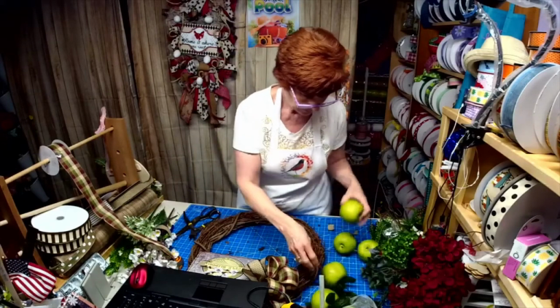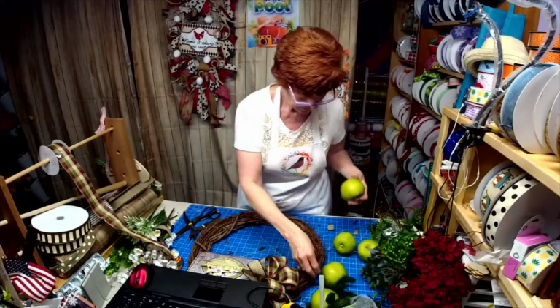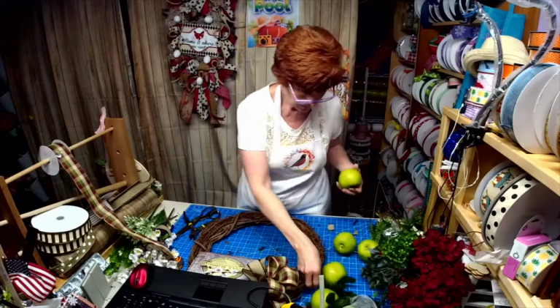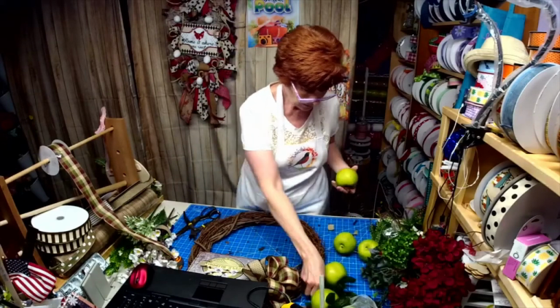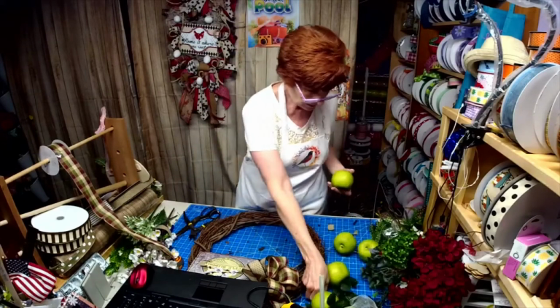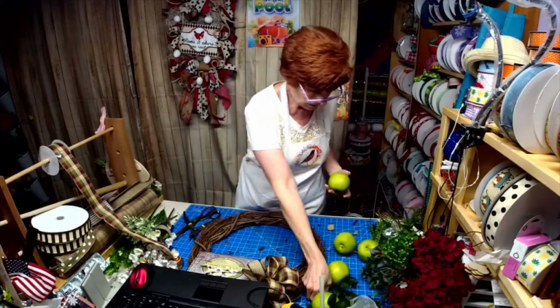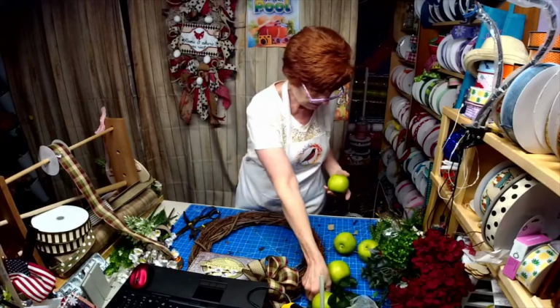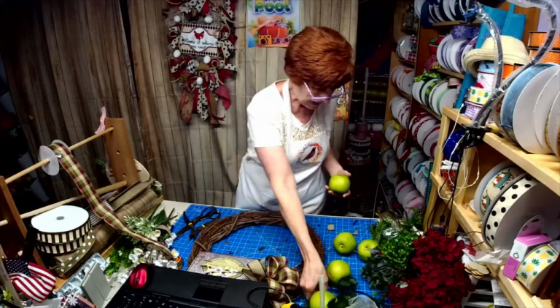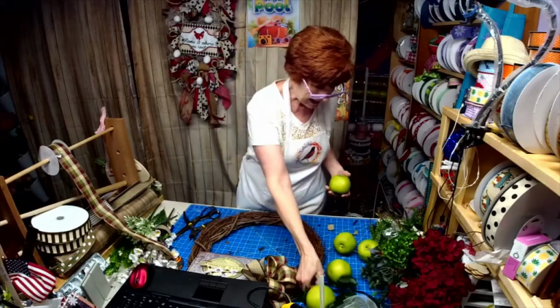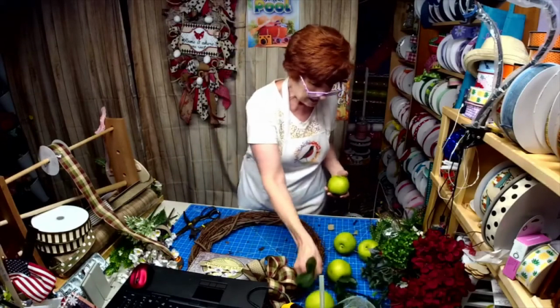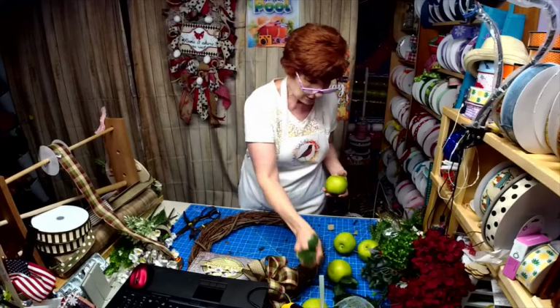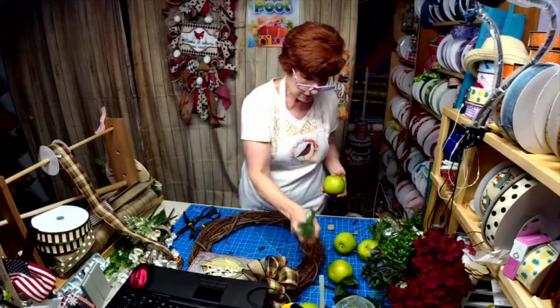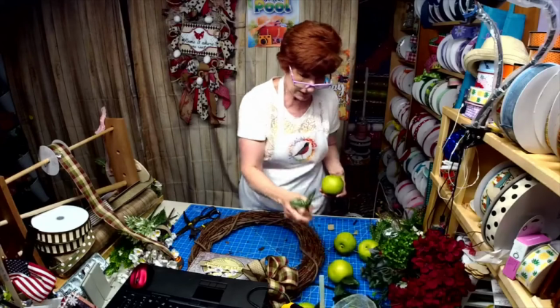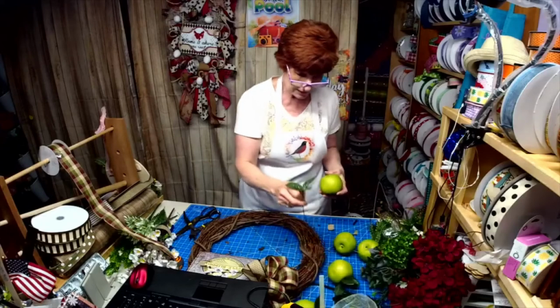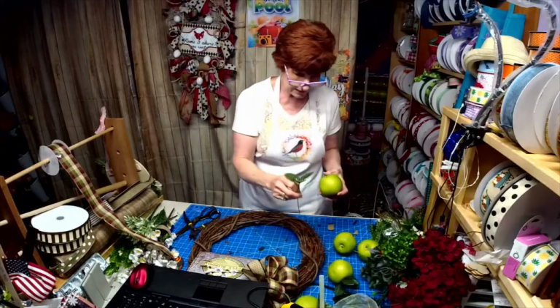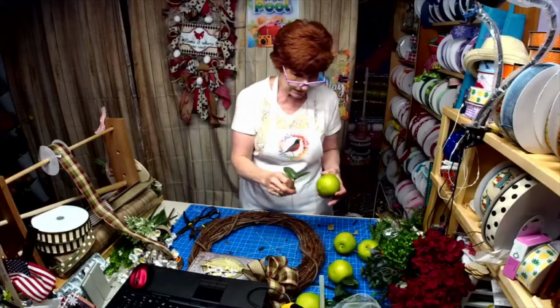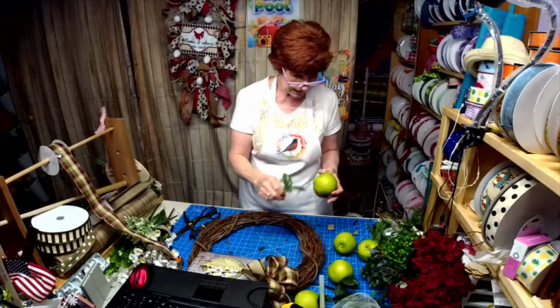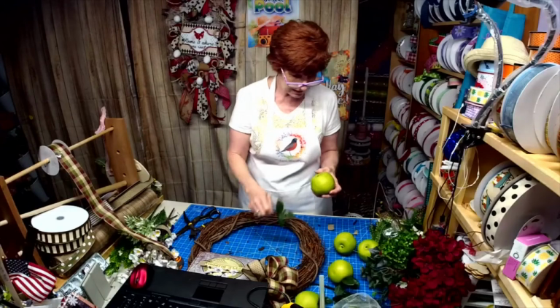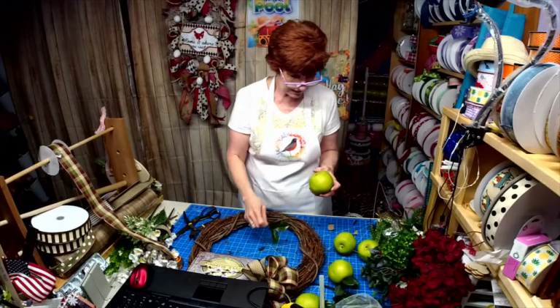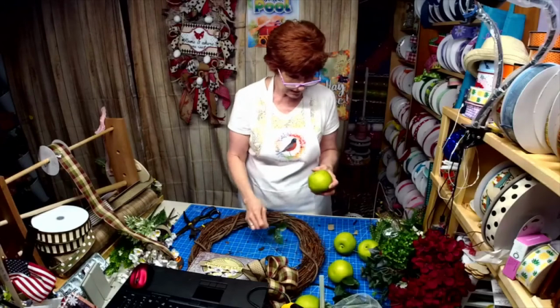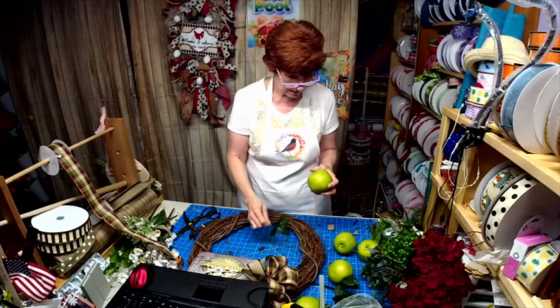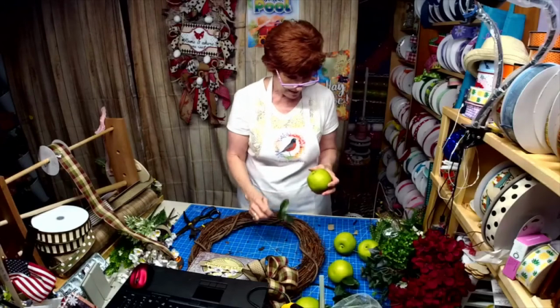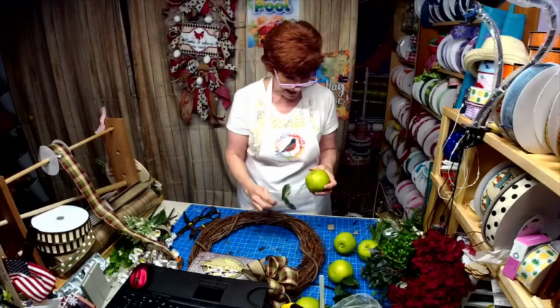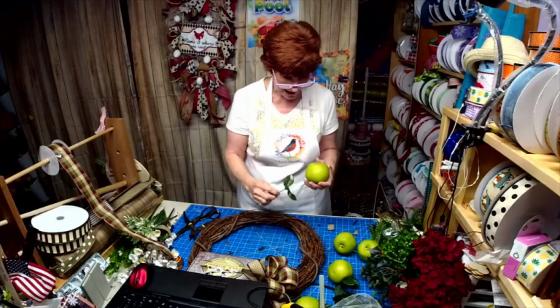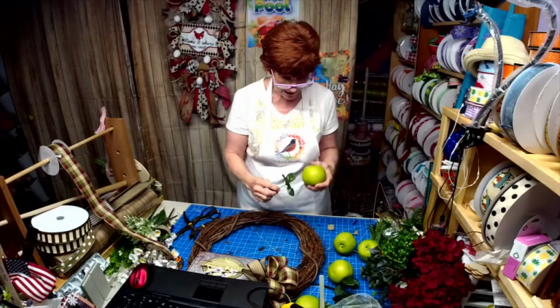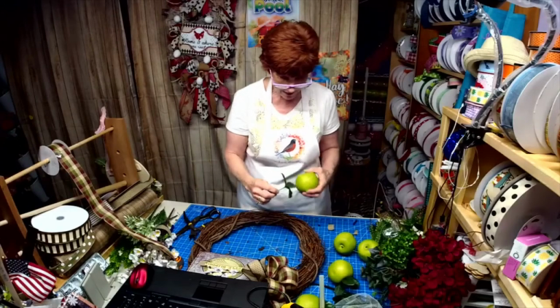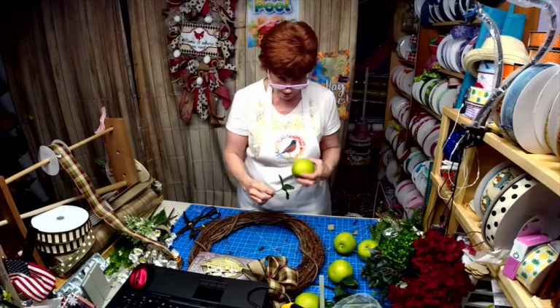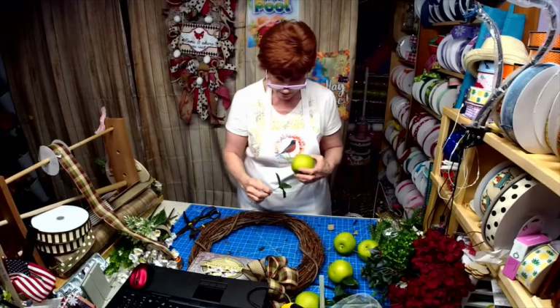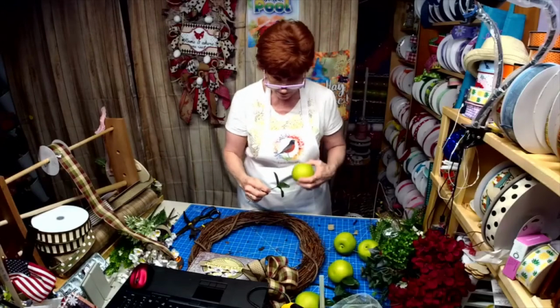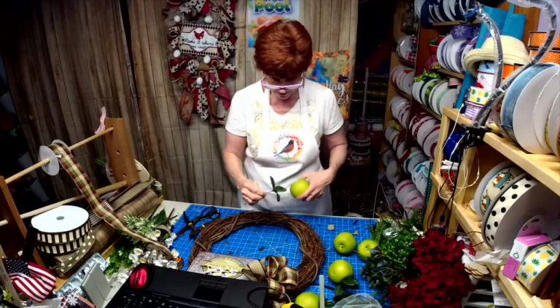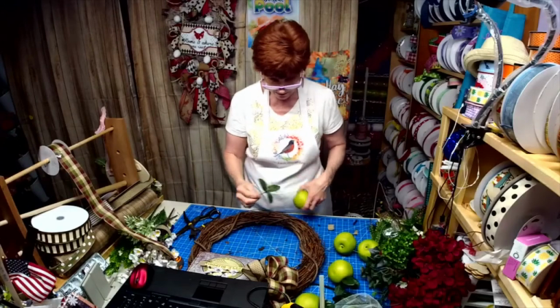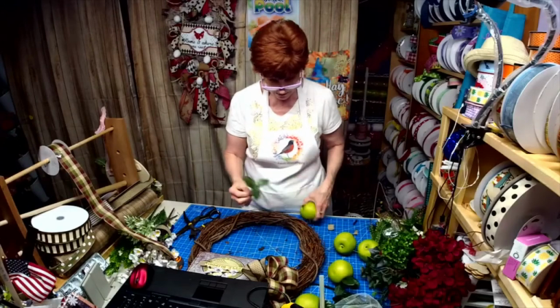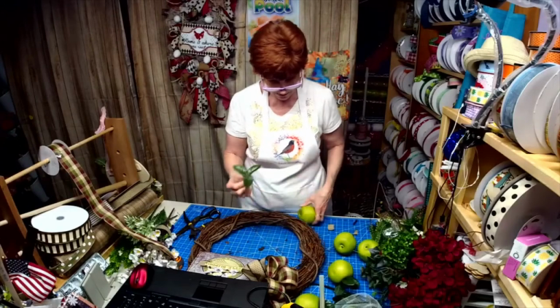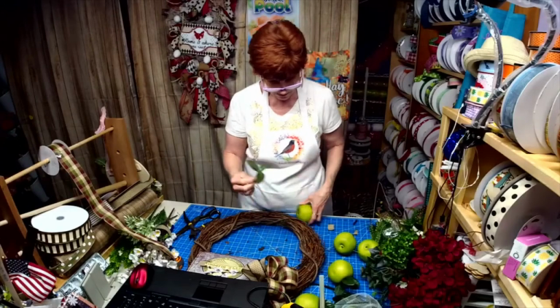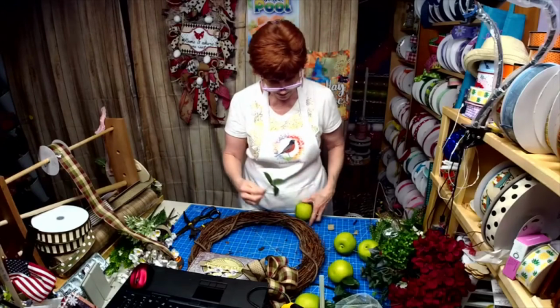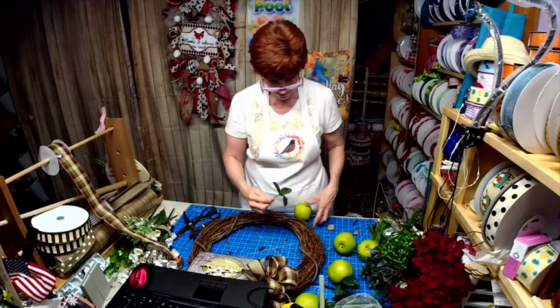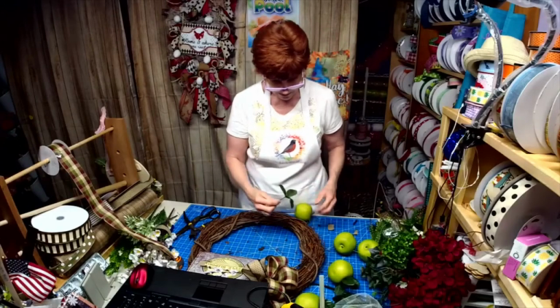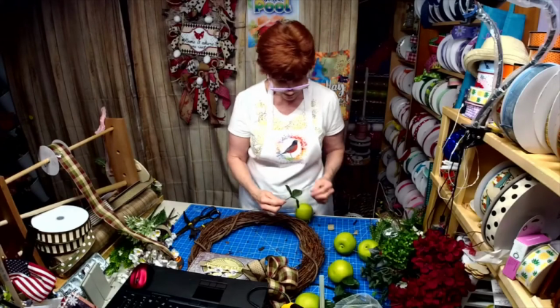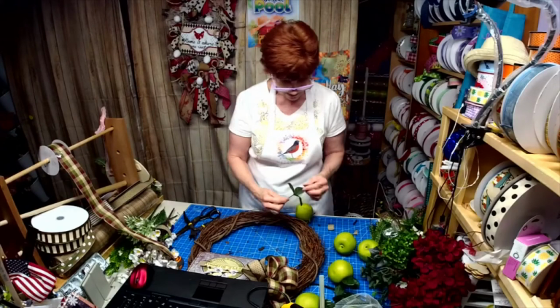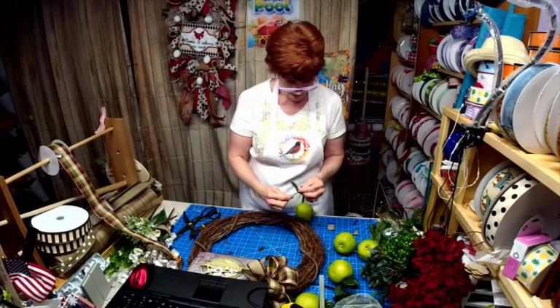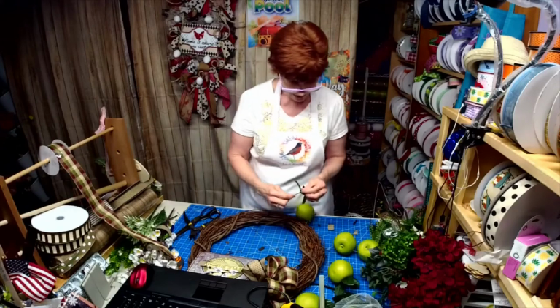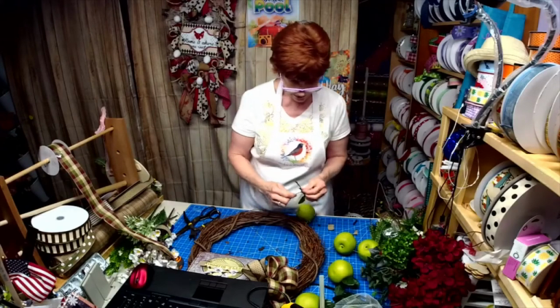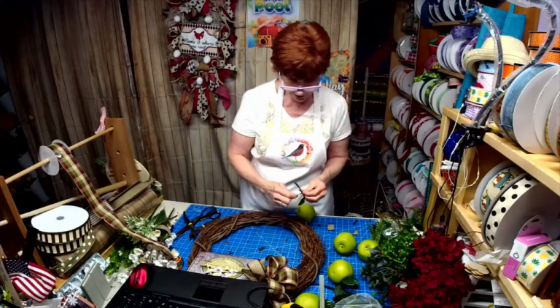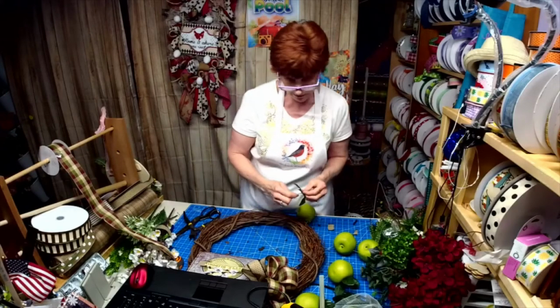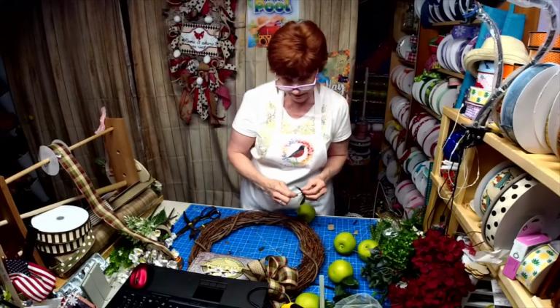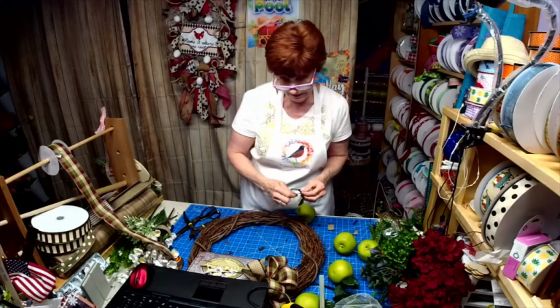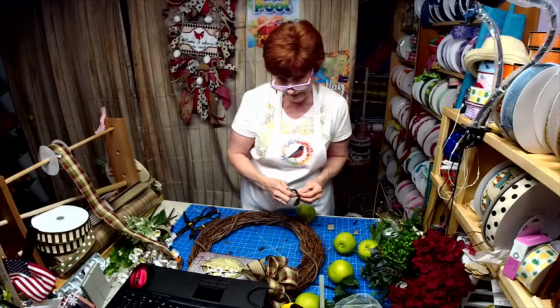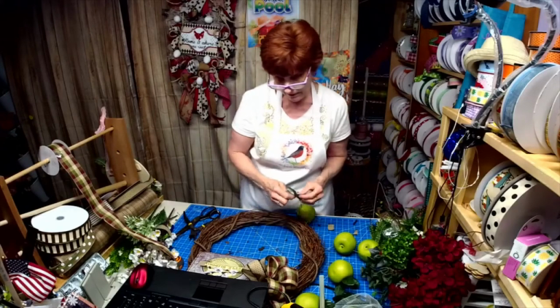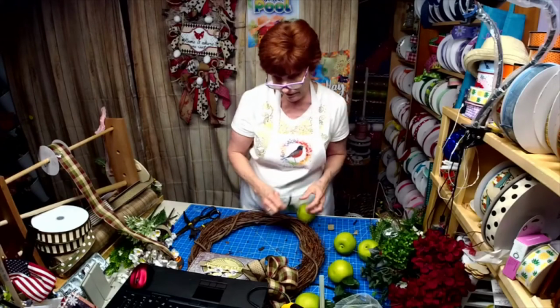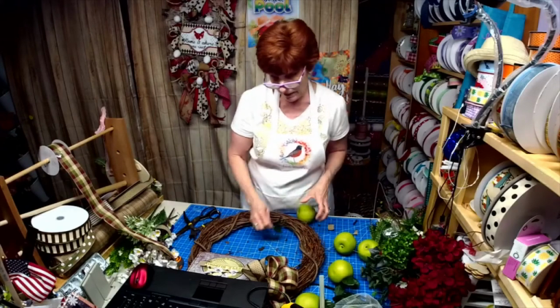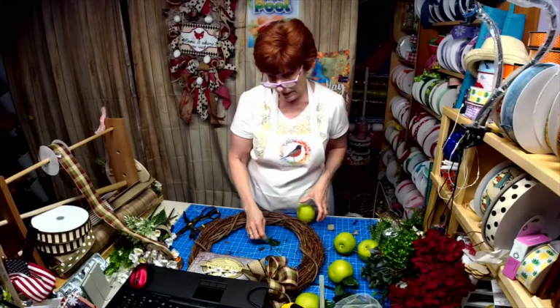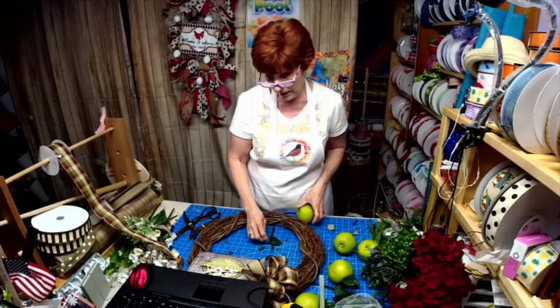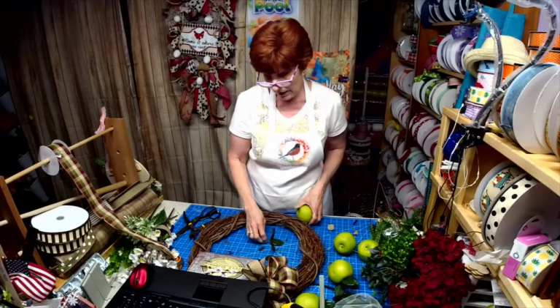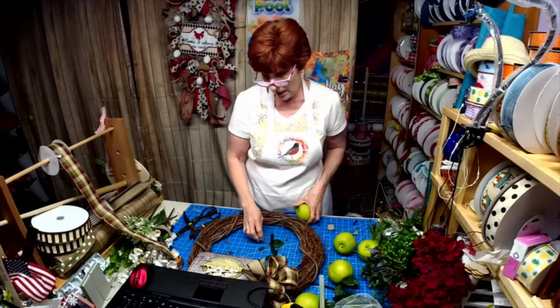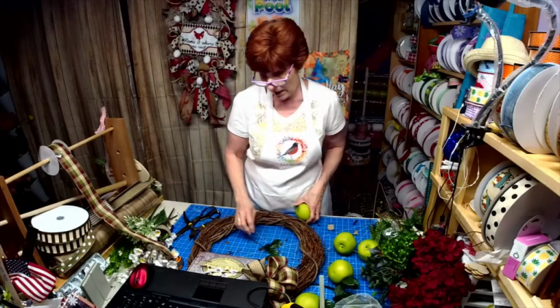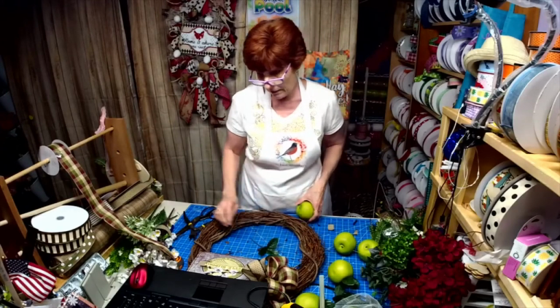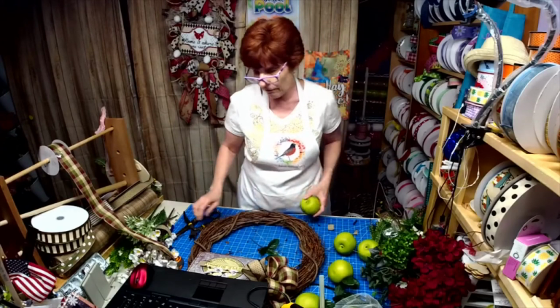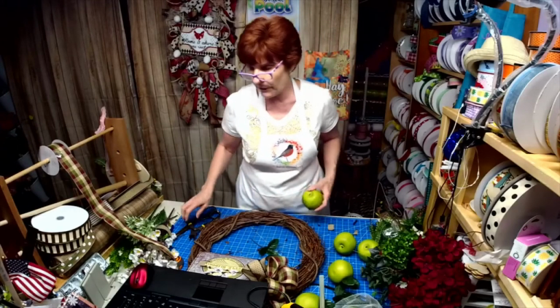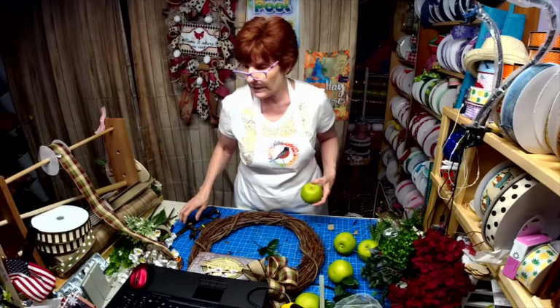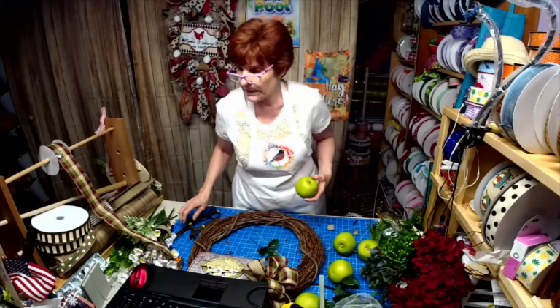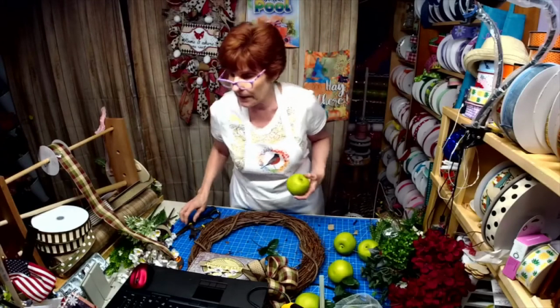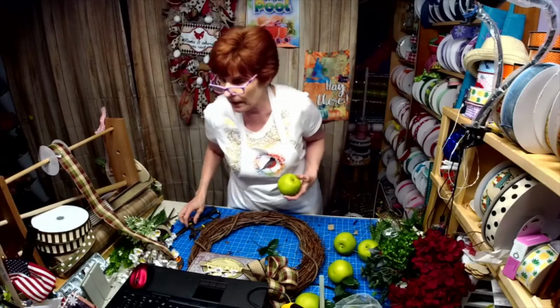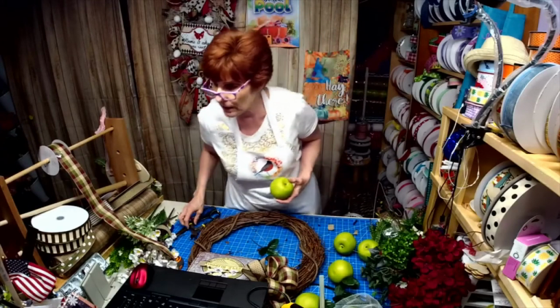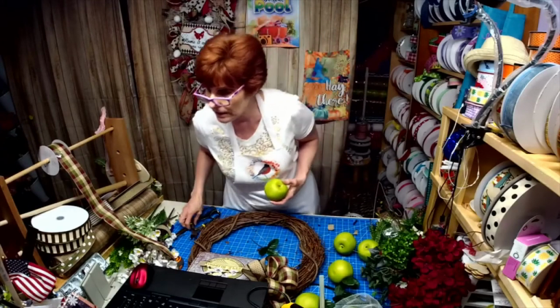You'll get six in the bag and they're going to be $7.99 for six.